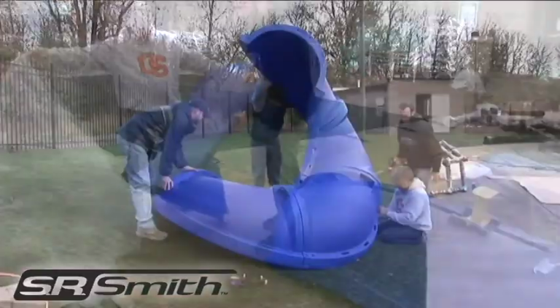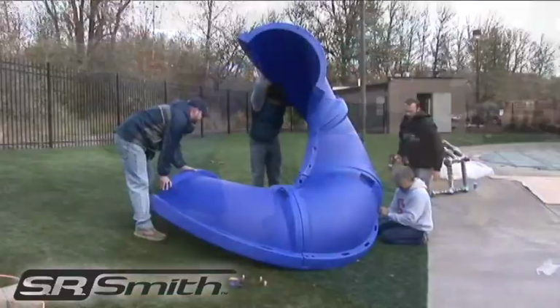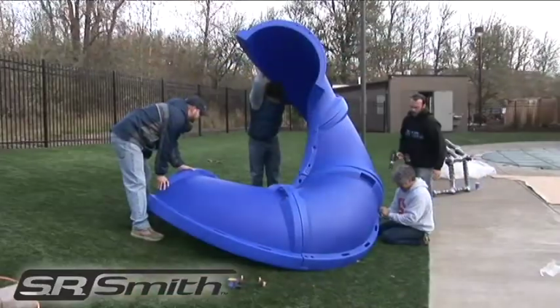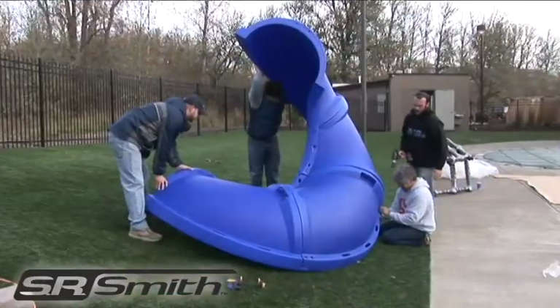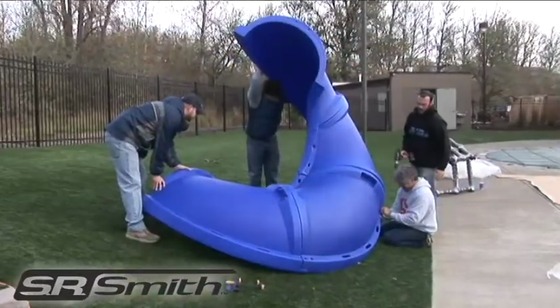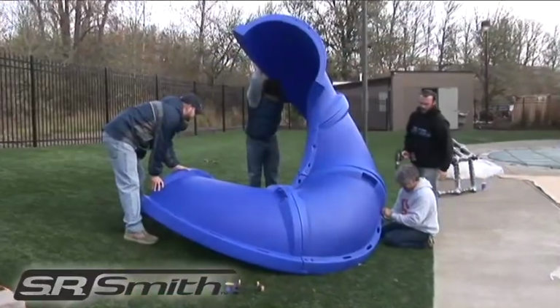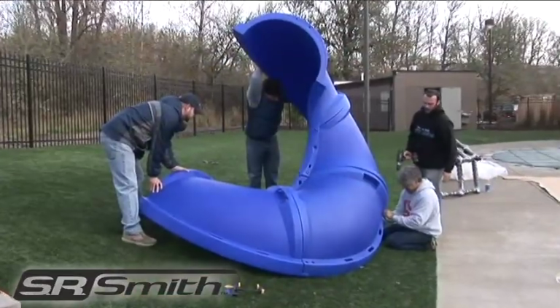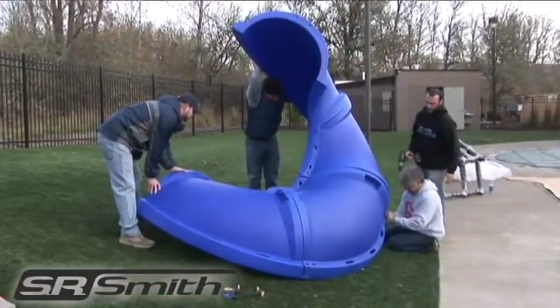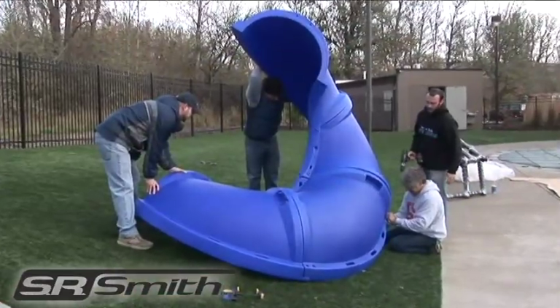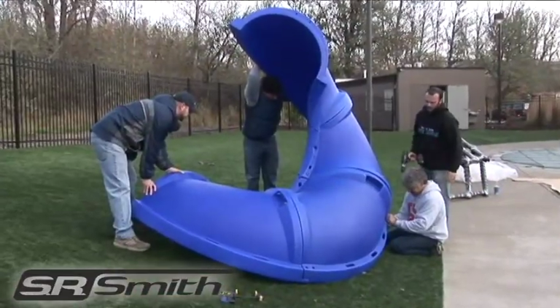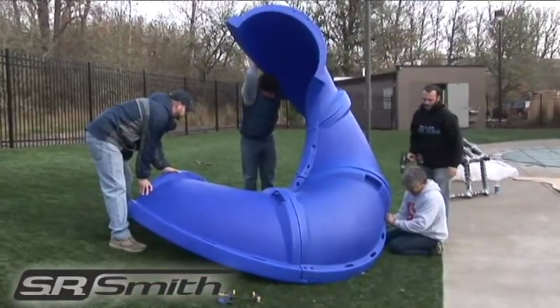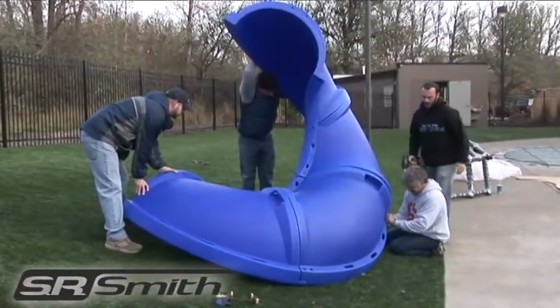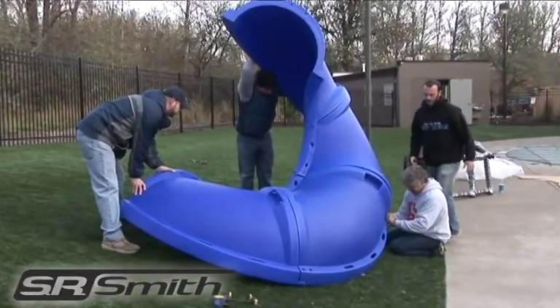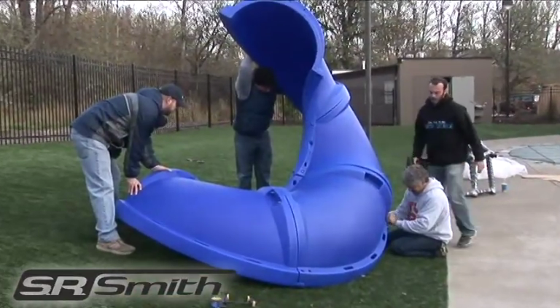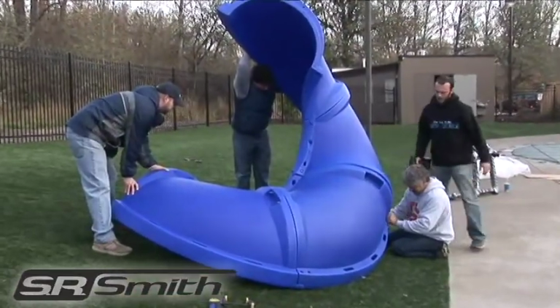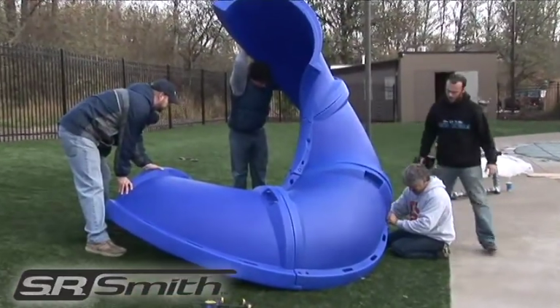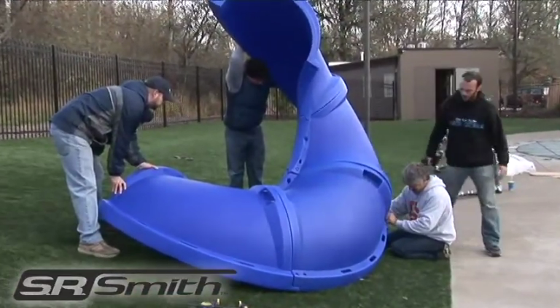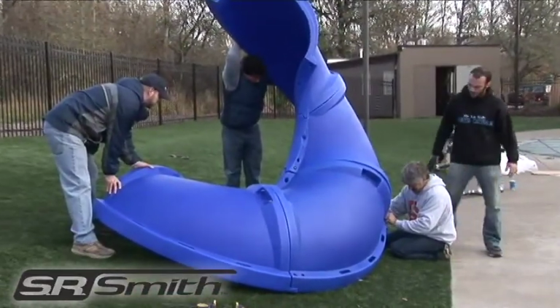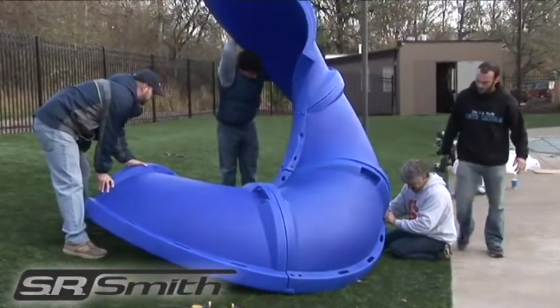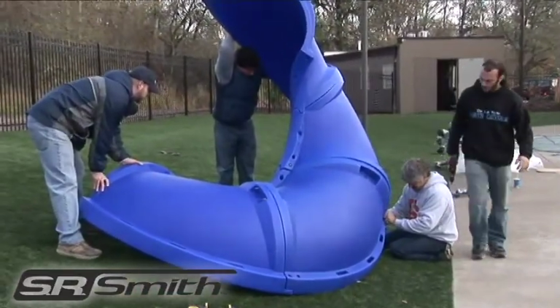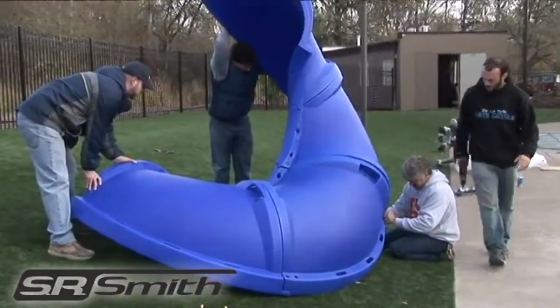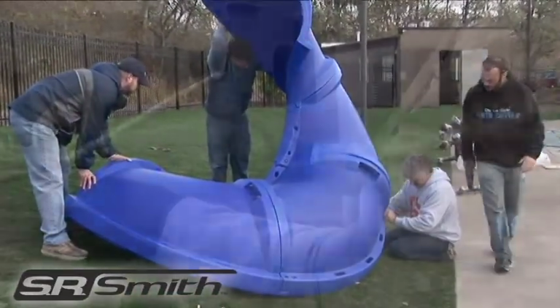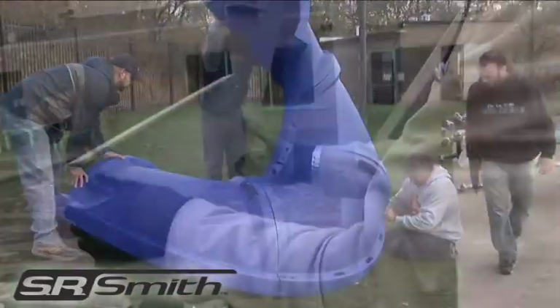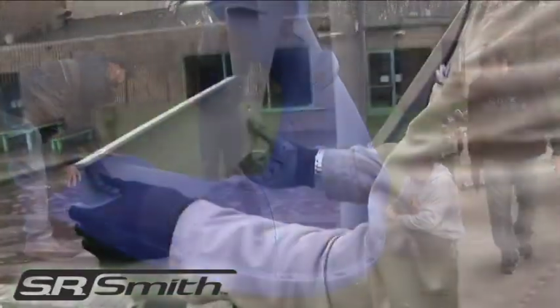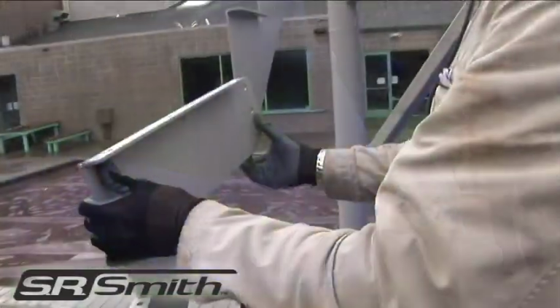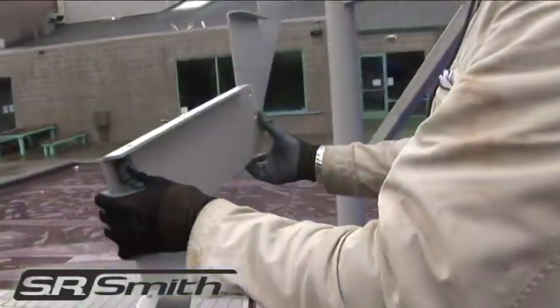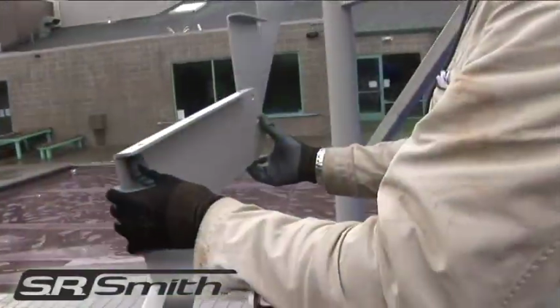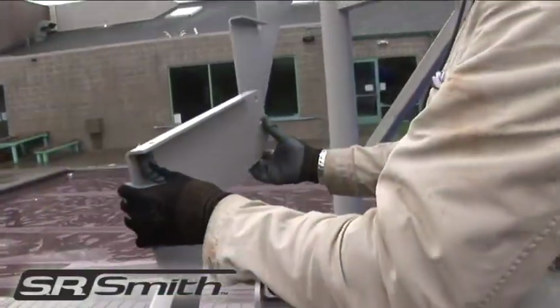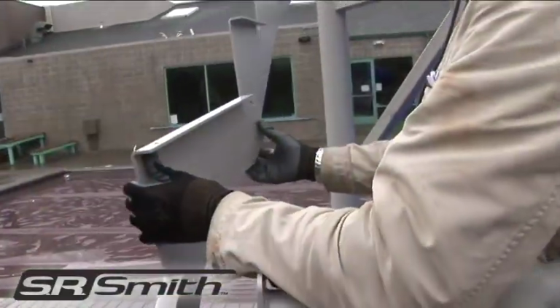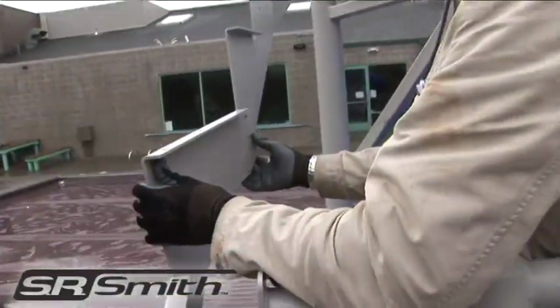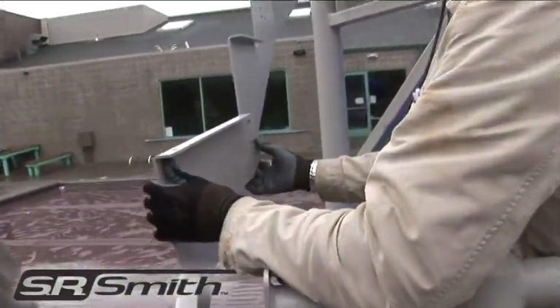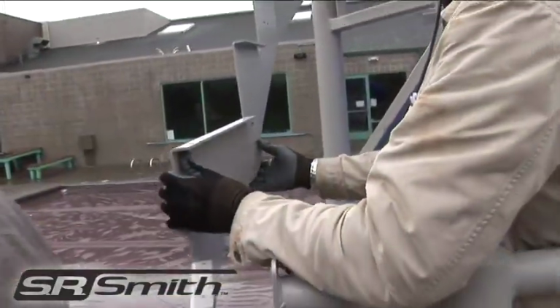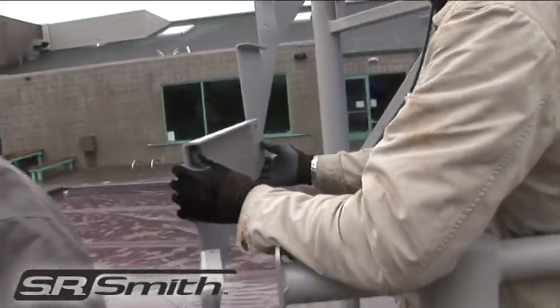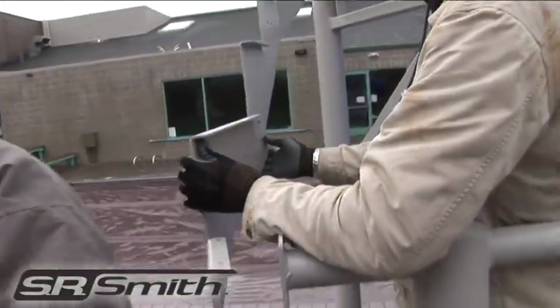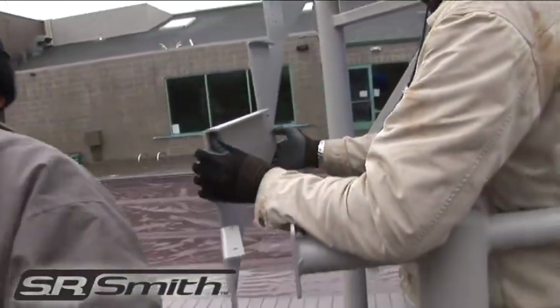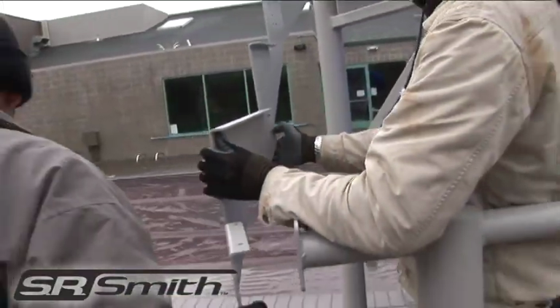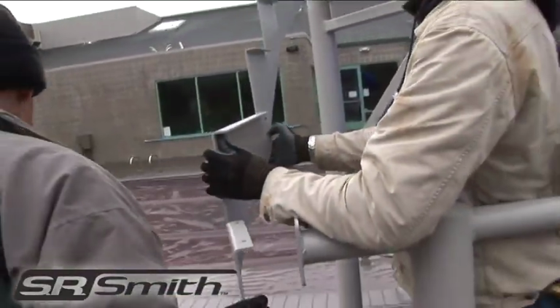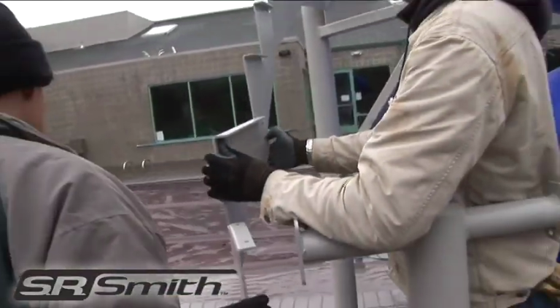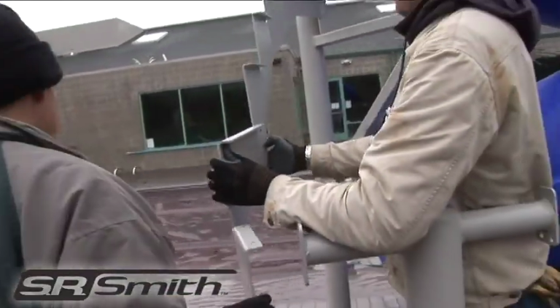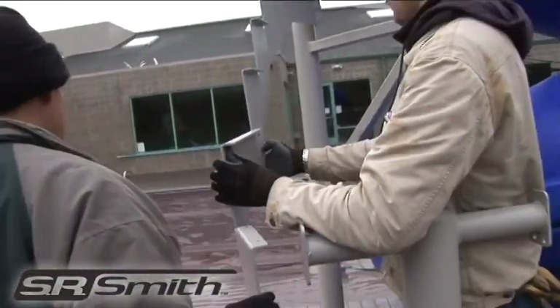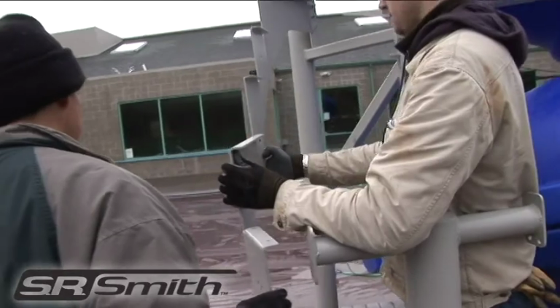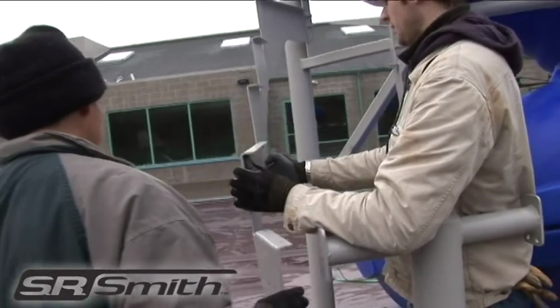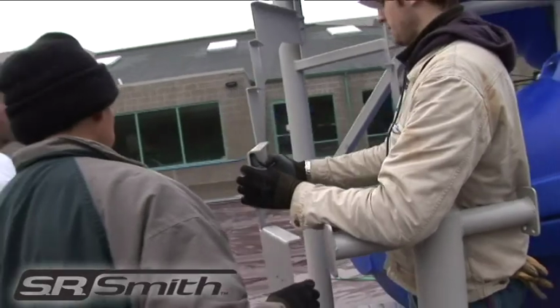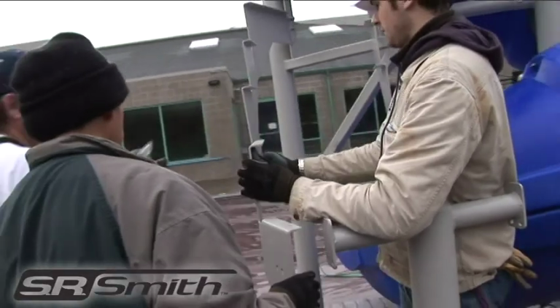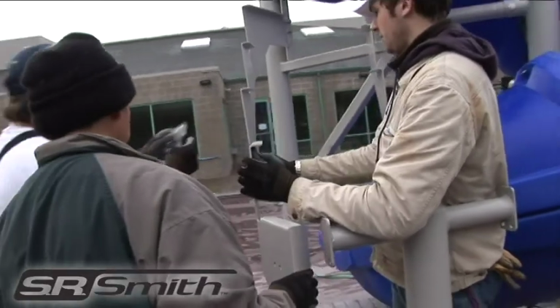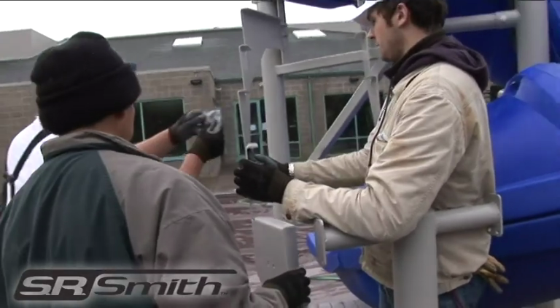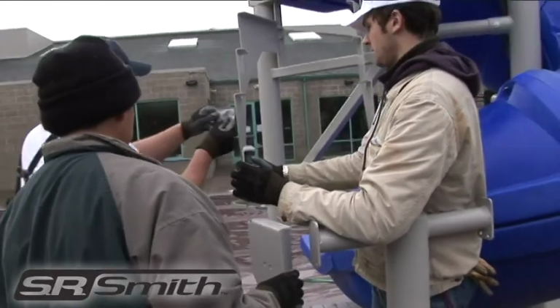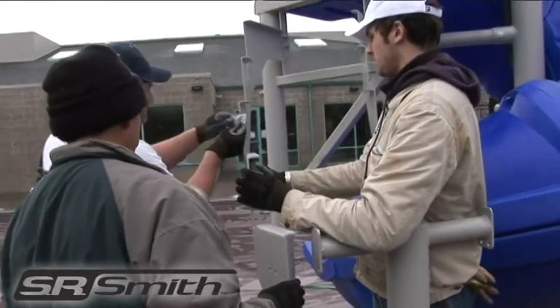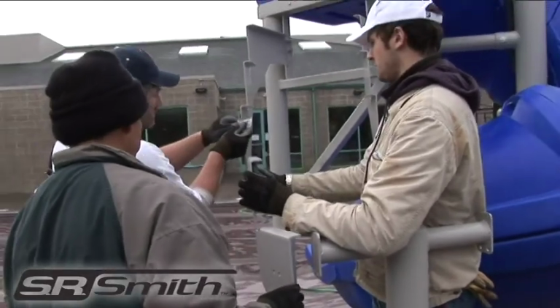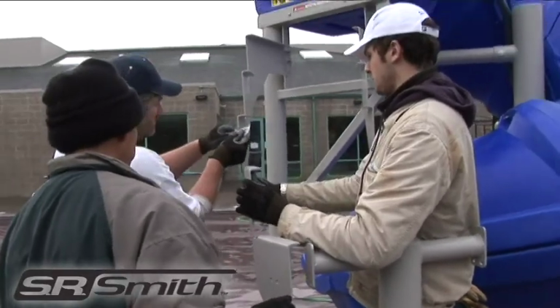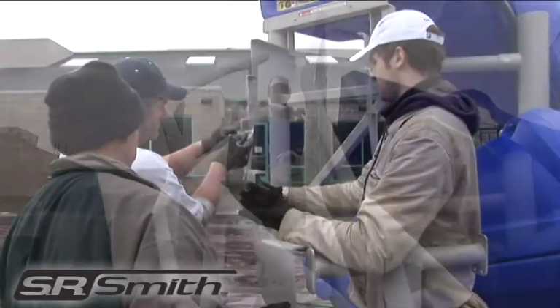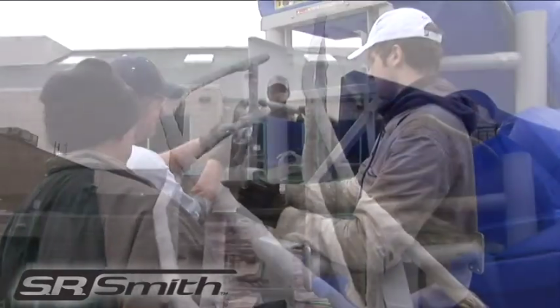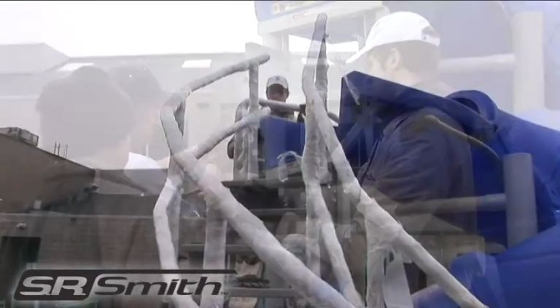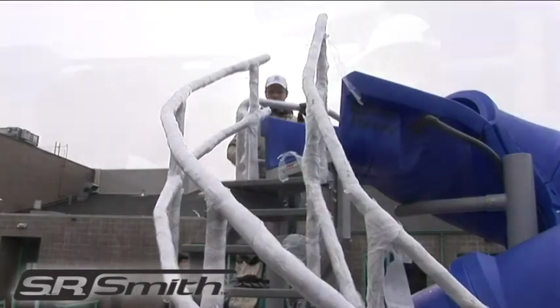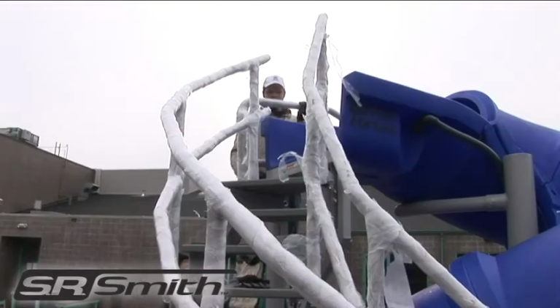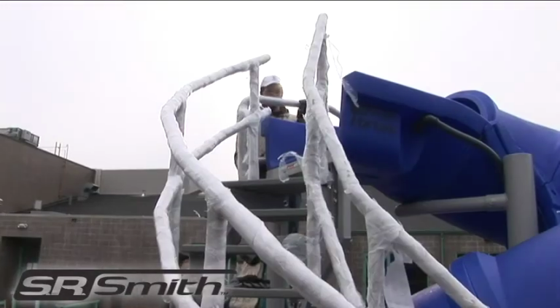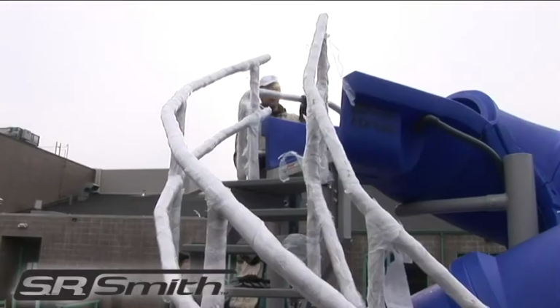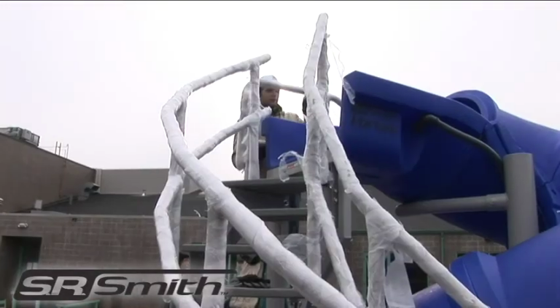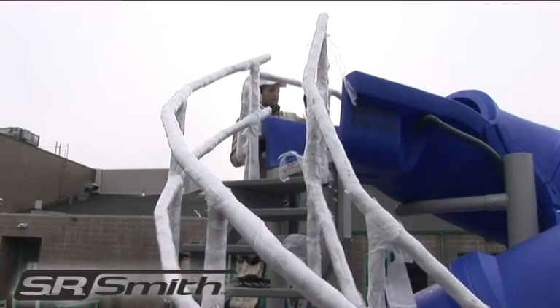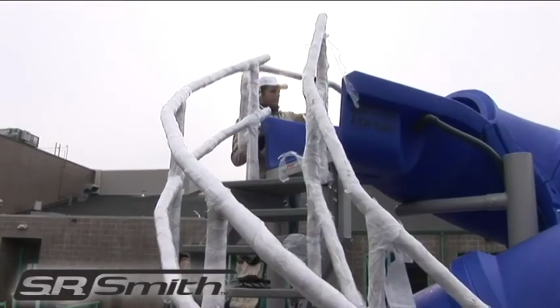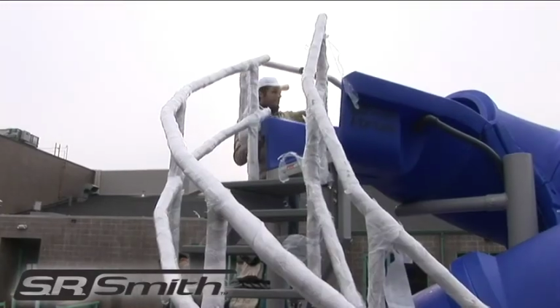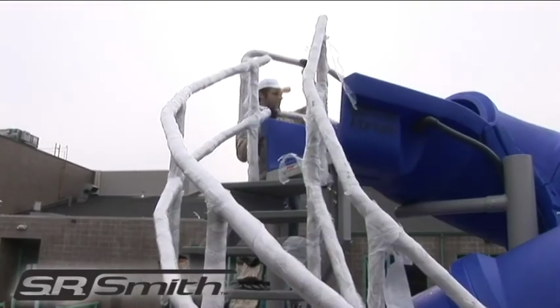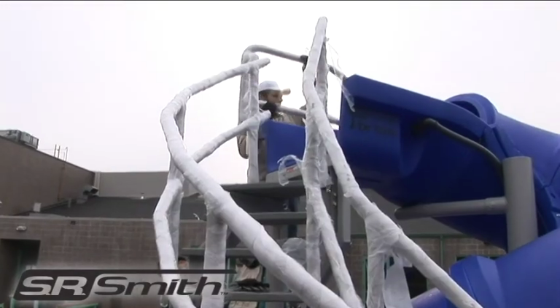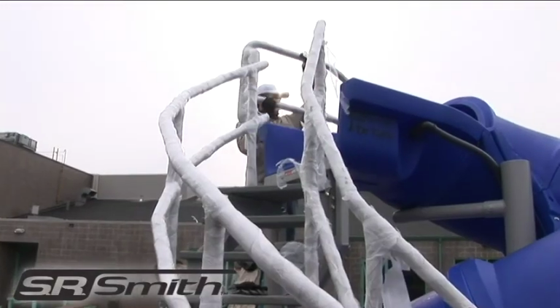Proper installation cannot be overstressed, as an improper installation may affect the safety of the user and void the product's warranty.